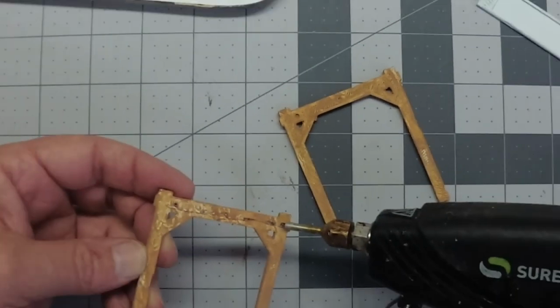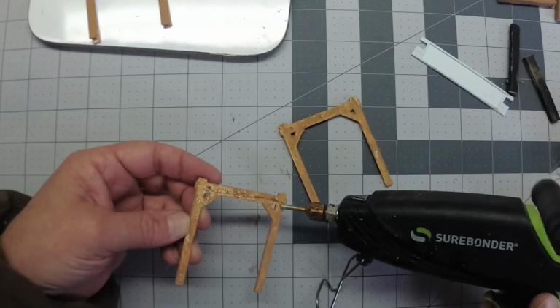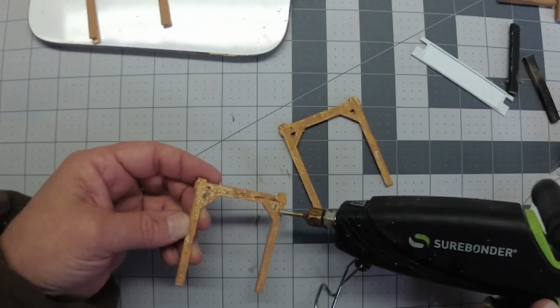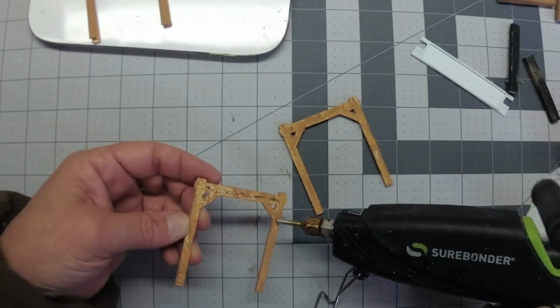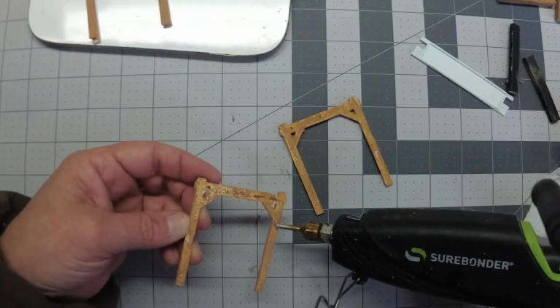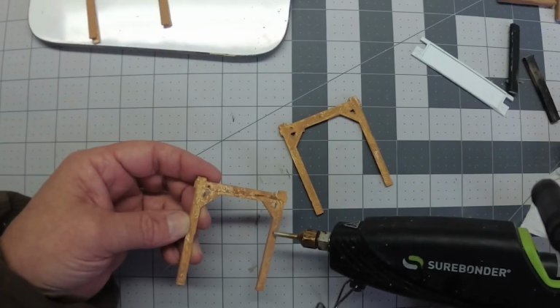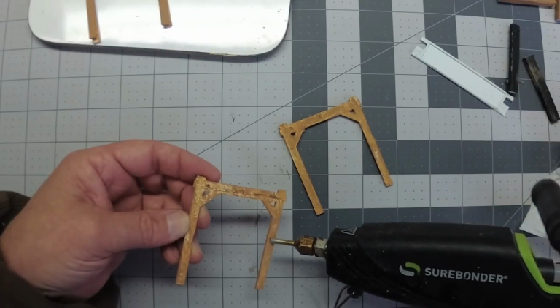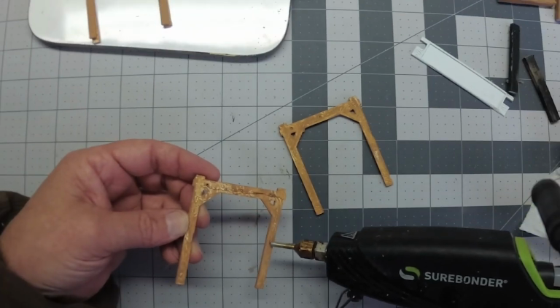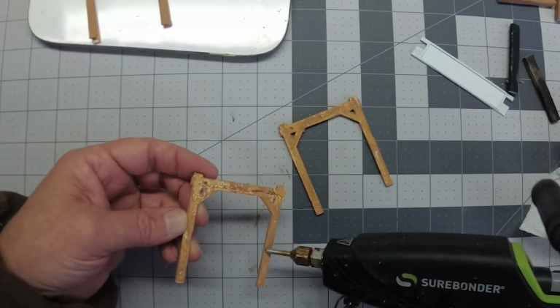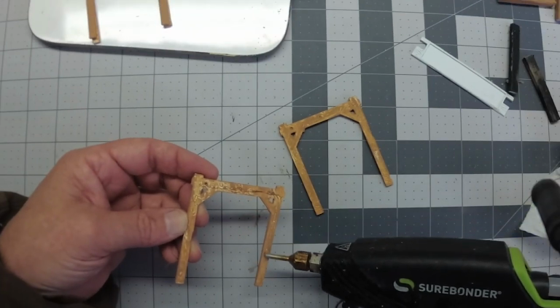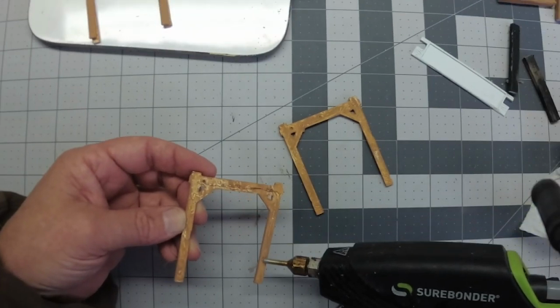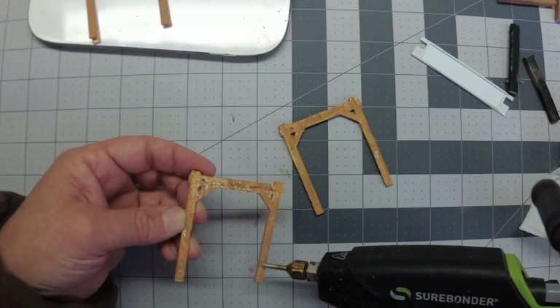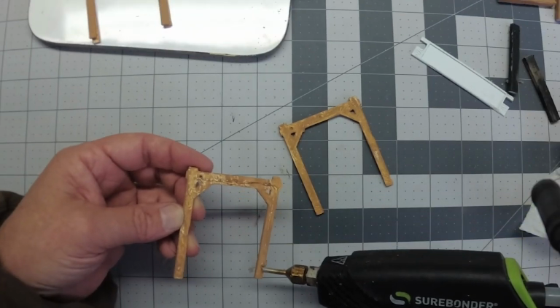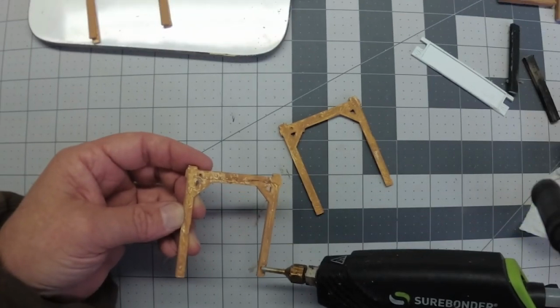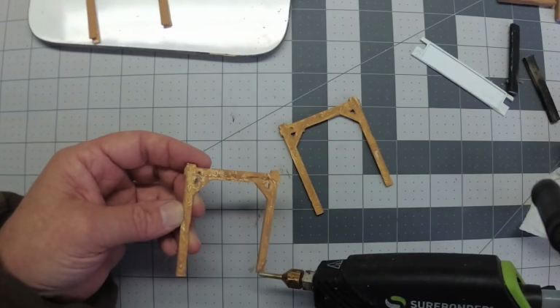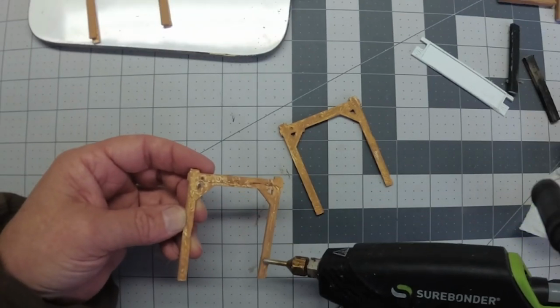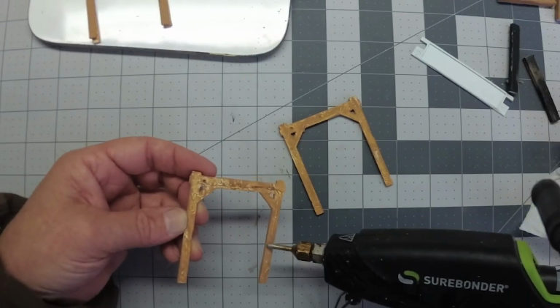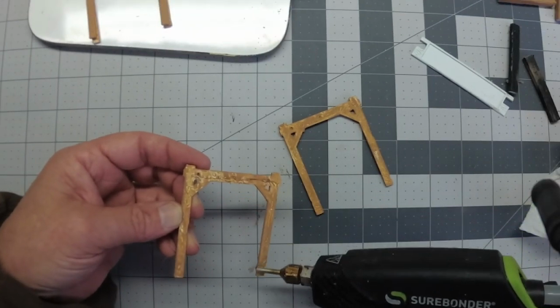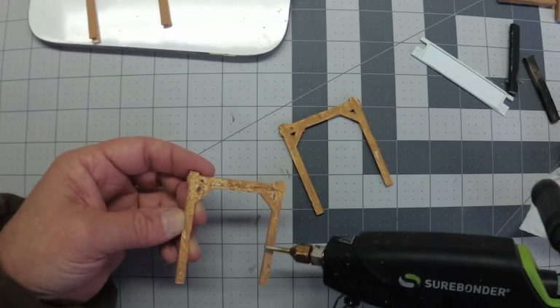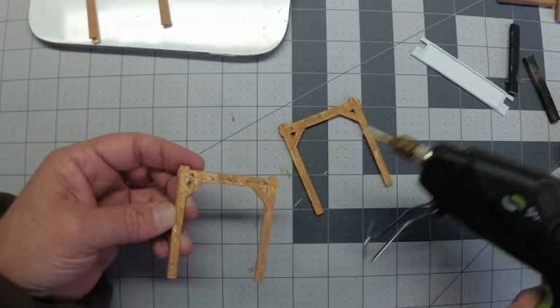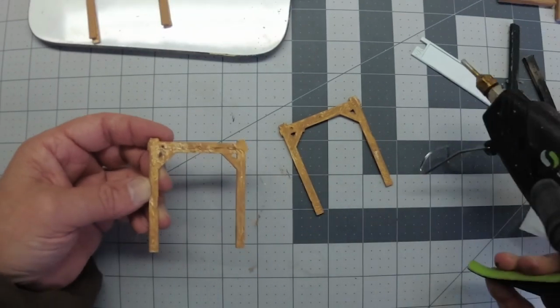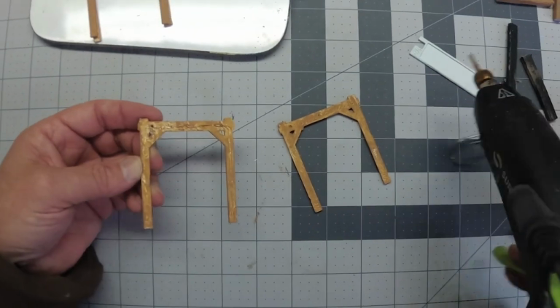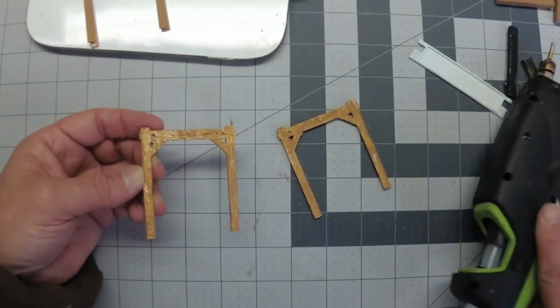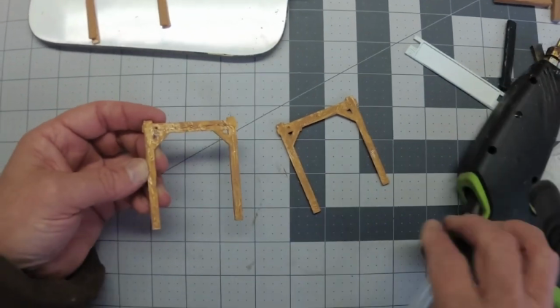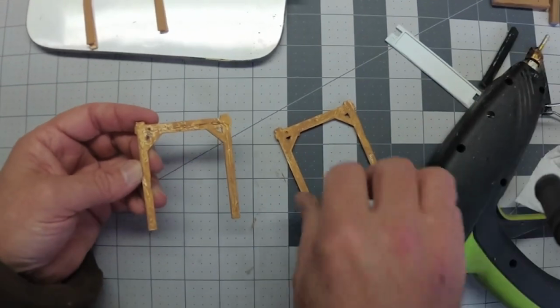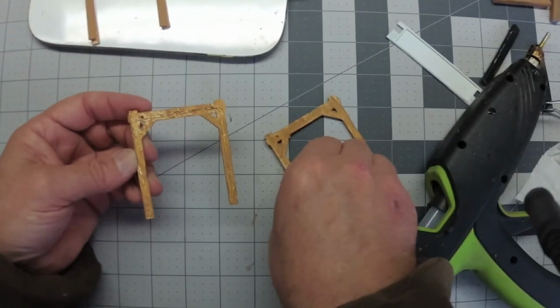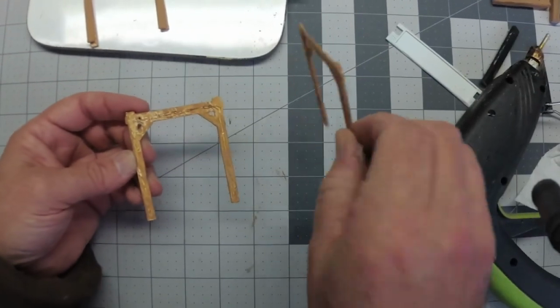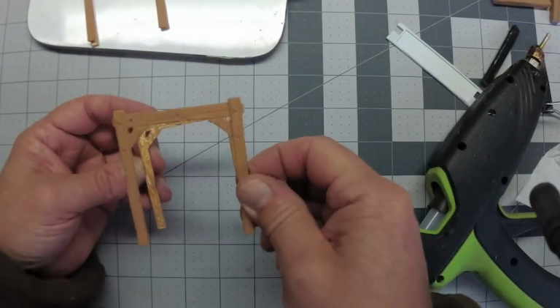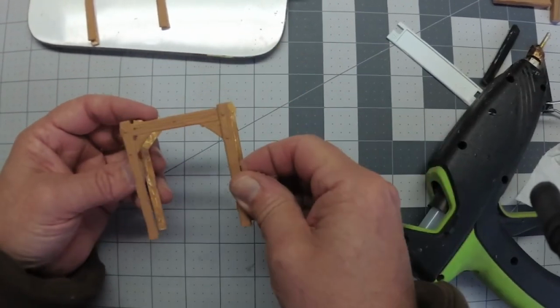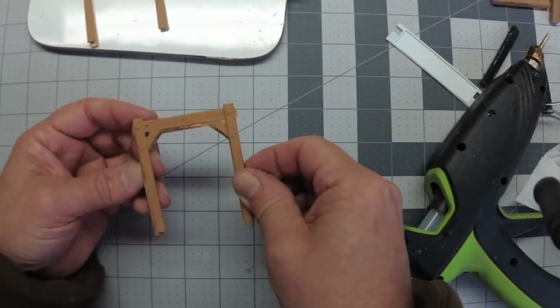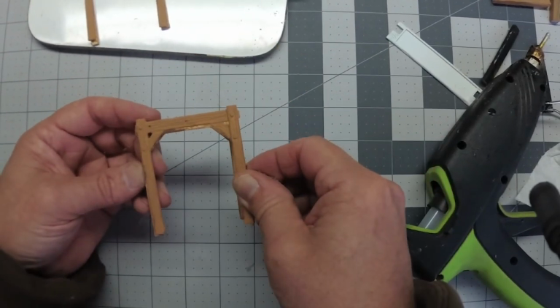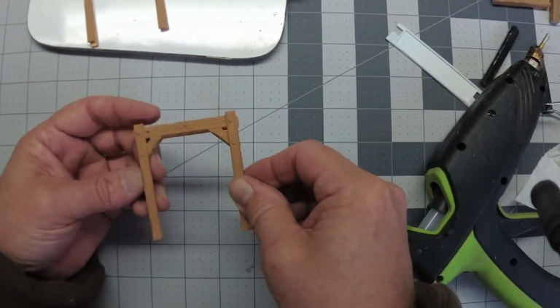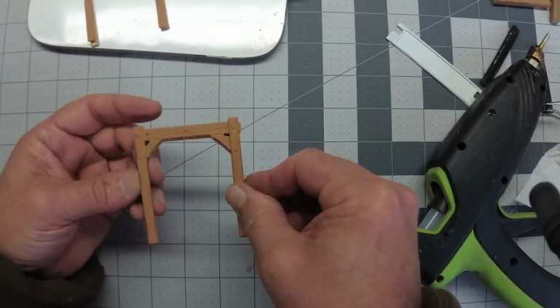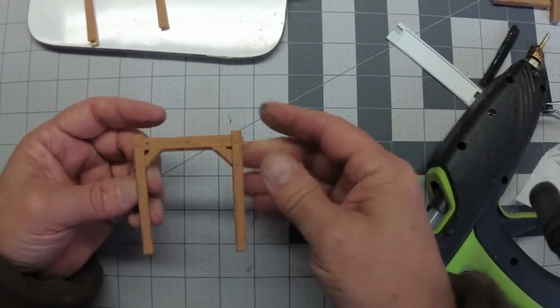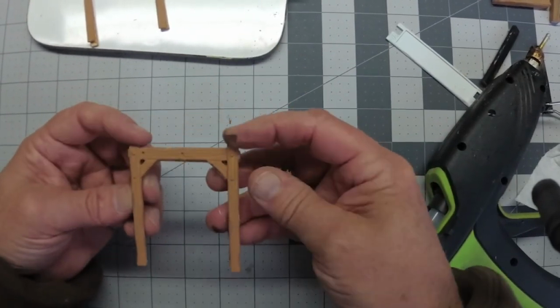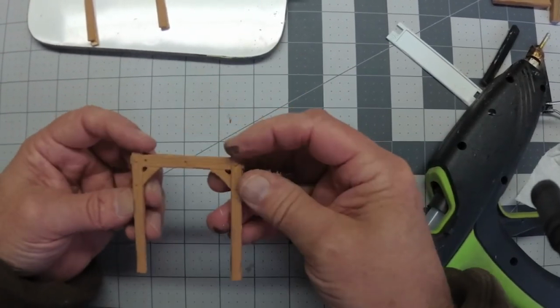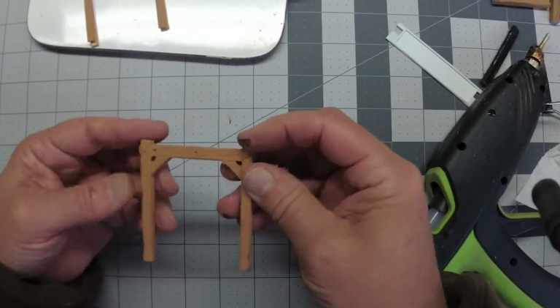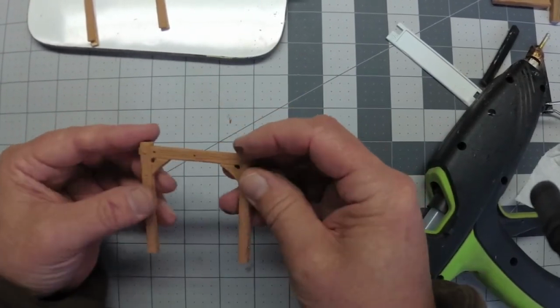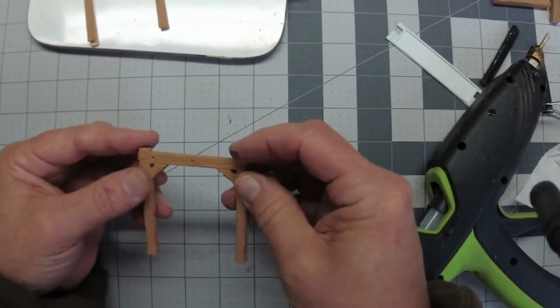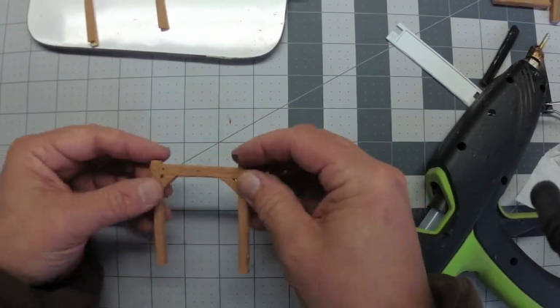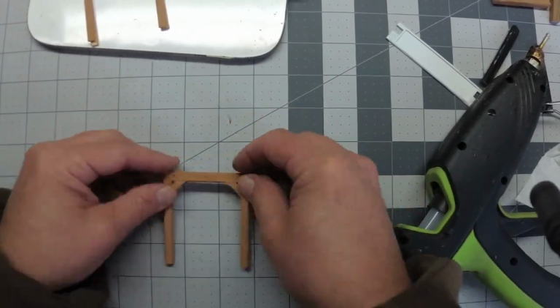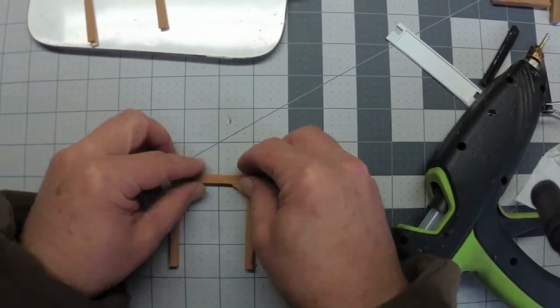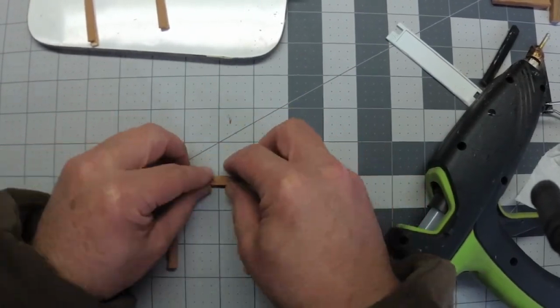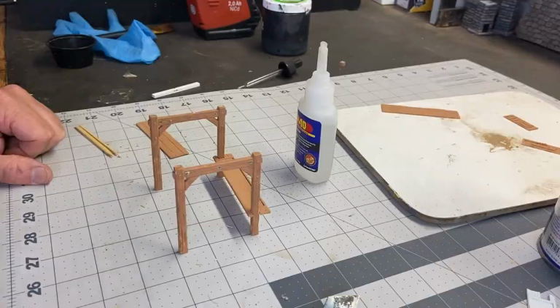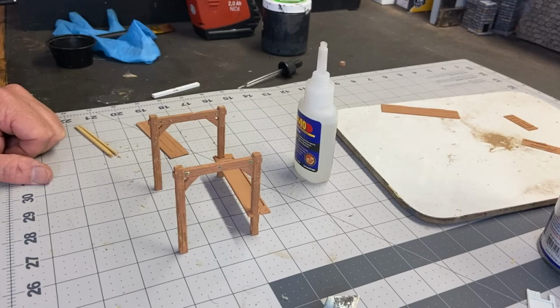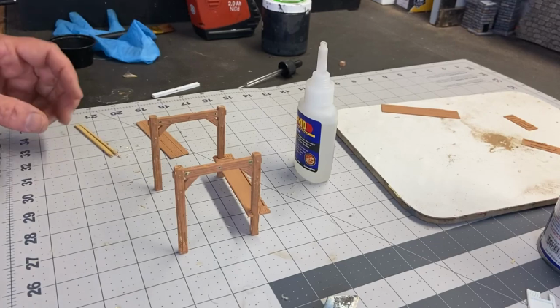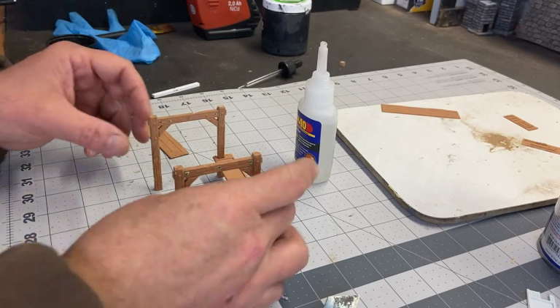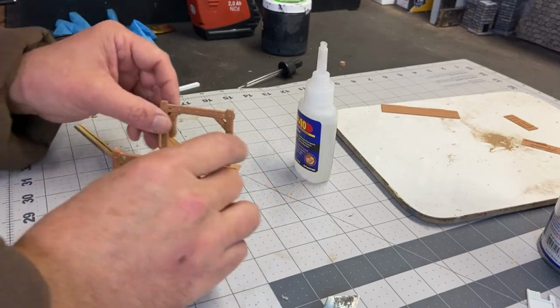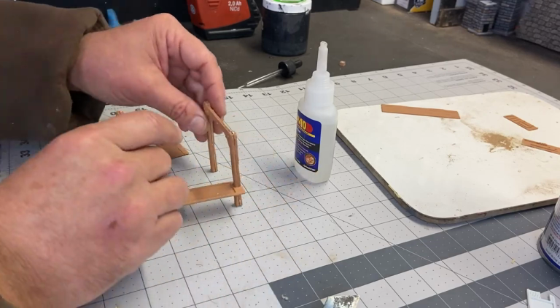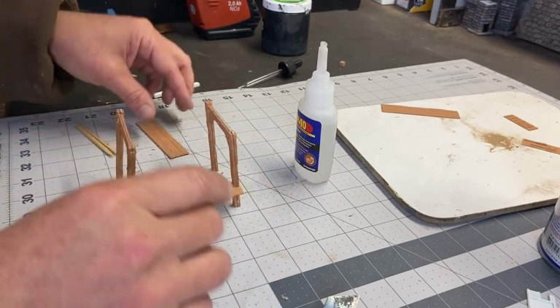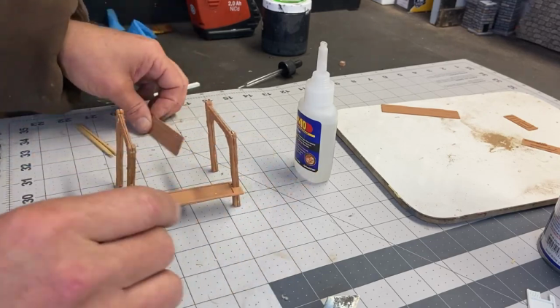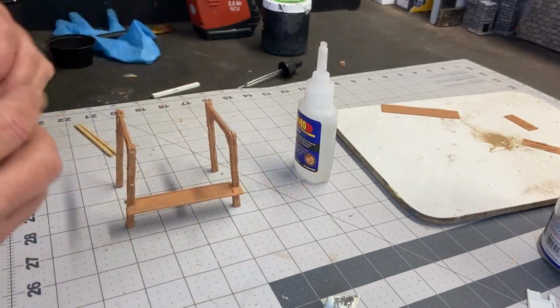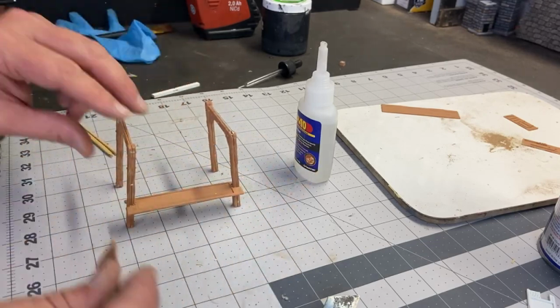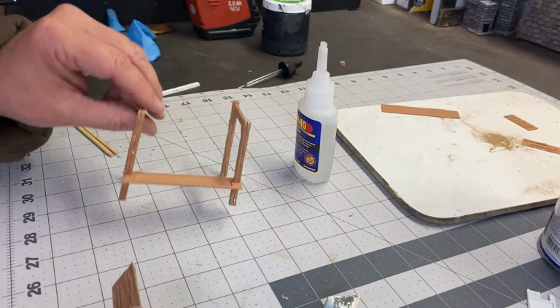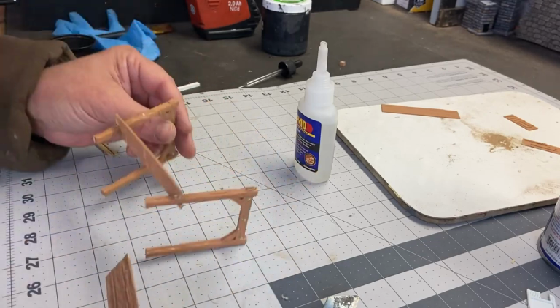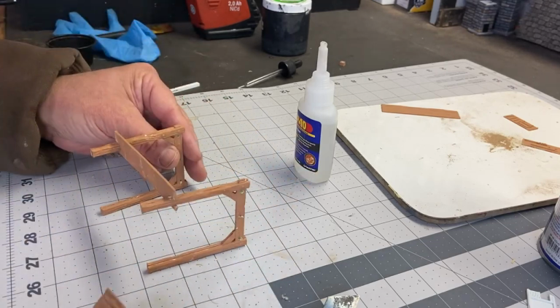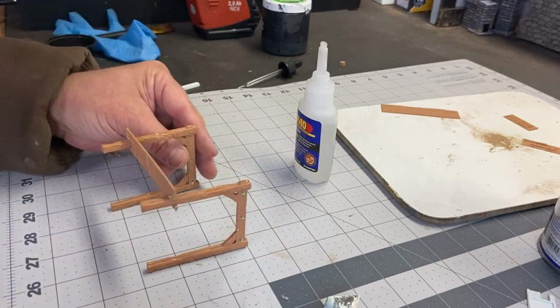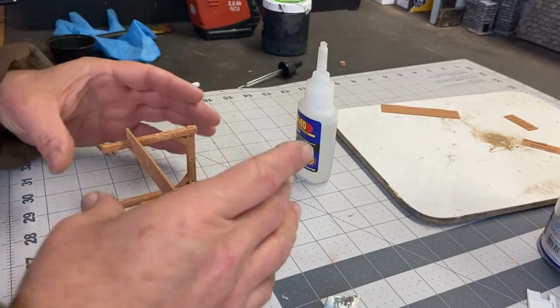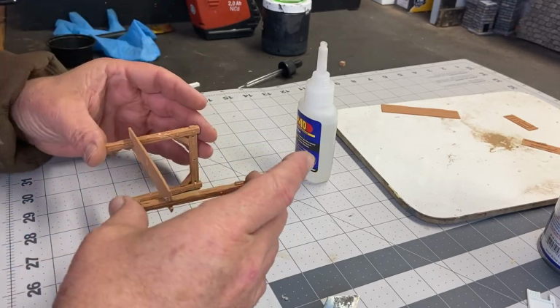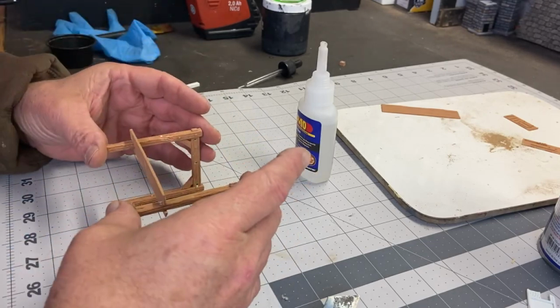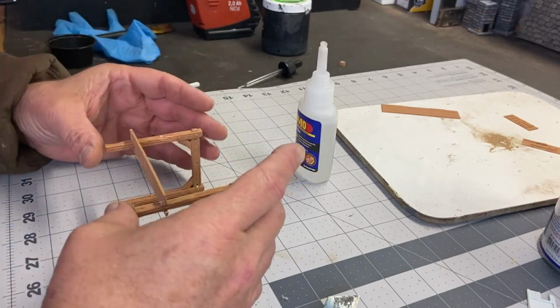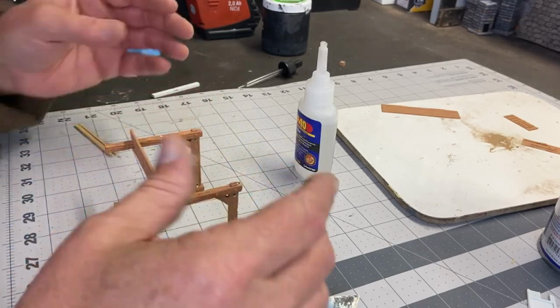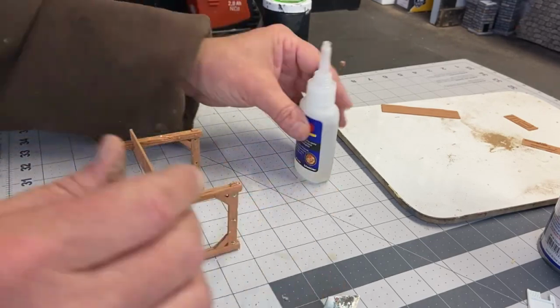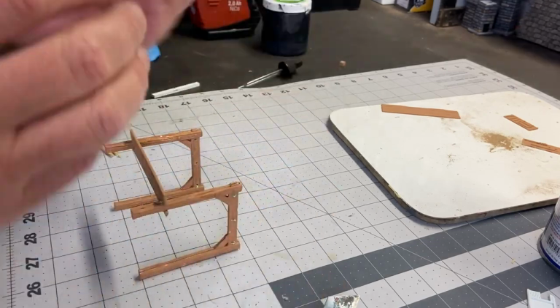I found this 3D print file for a medieval vendor's booth, so this will become a weapons vendor as part of this scene.